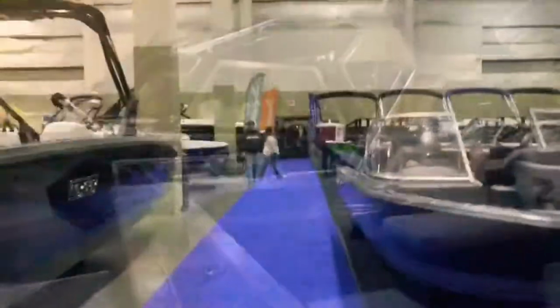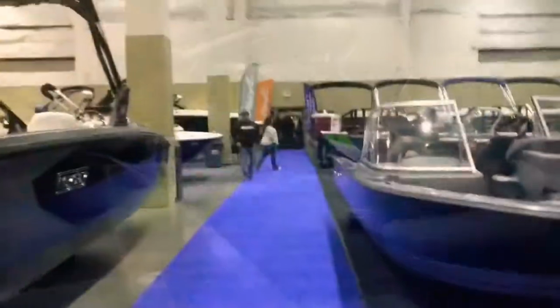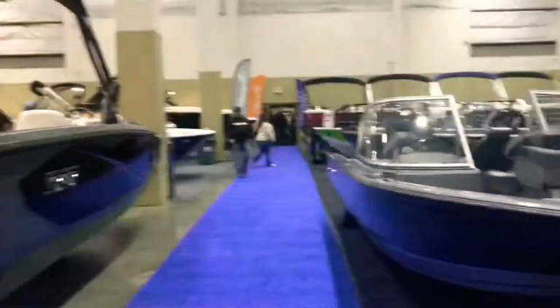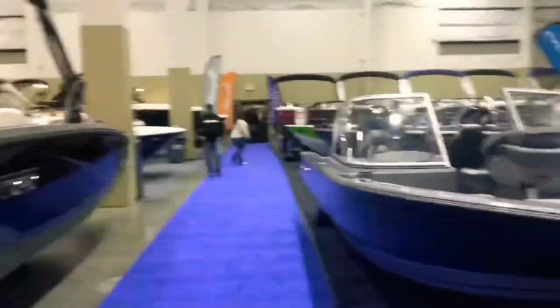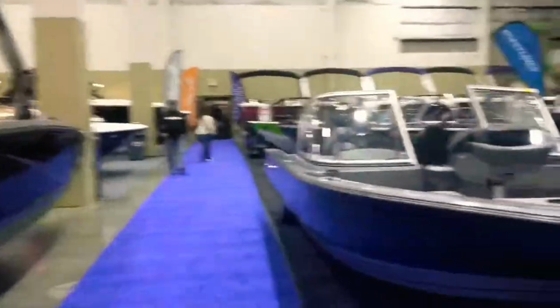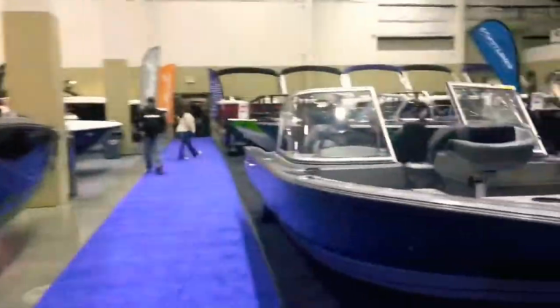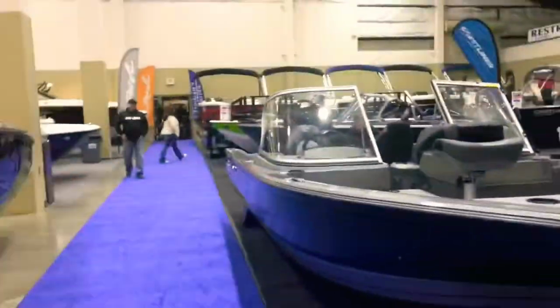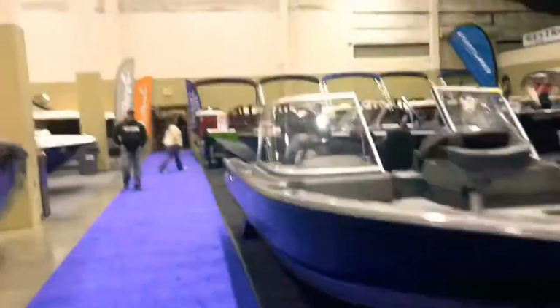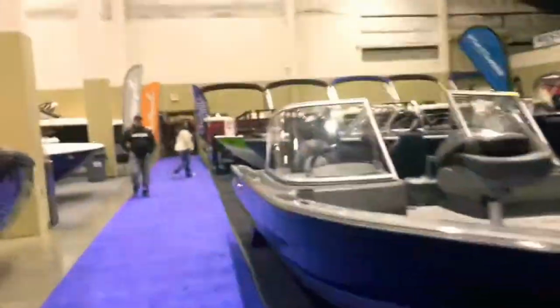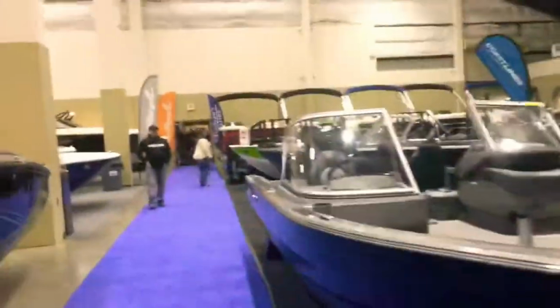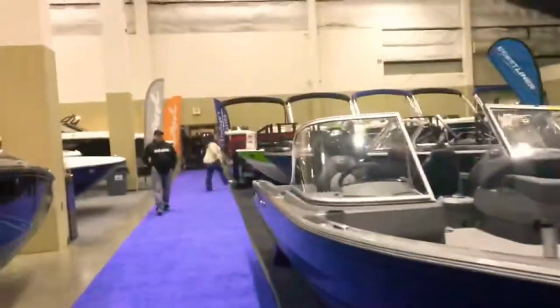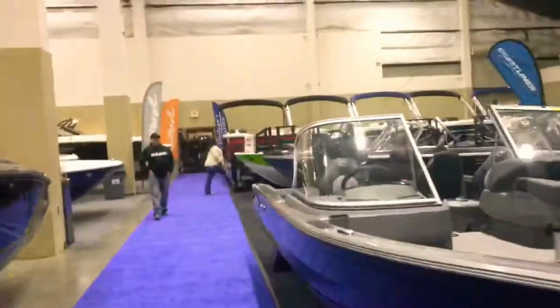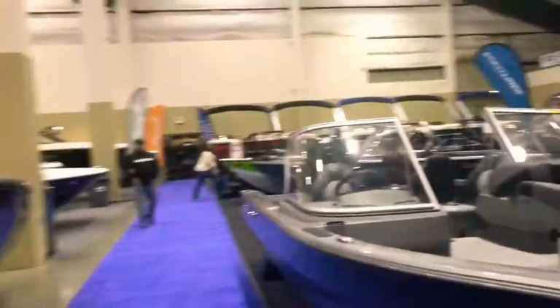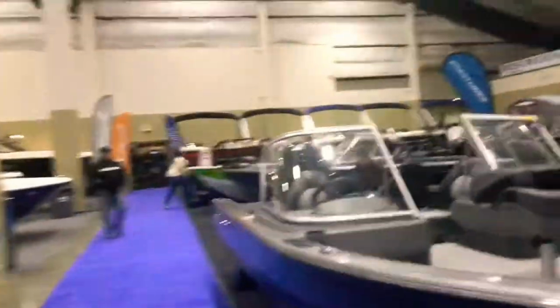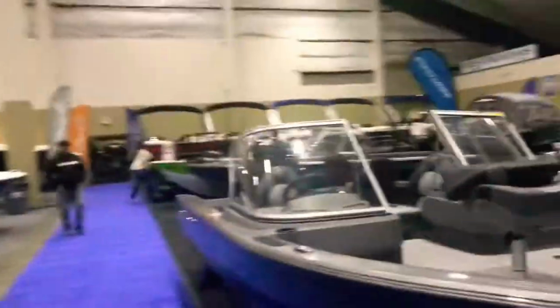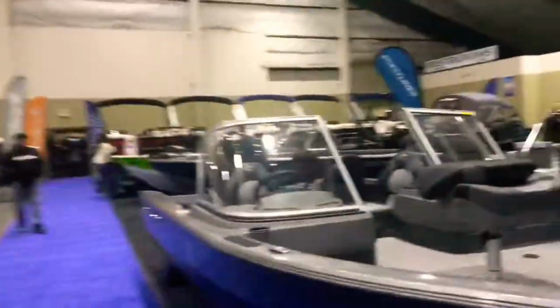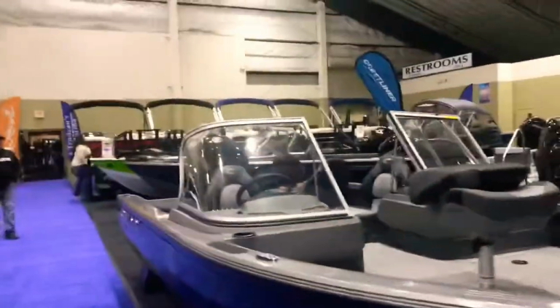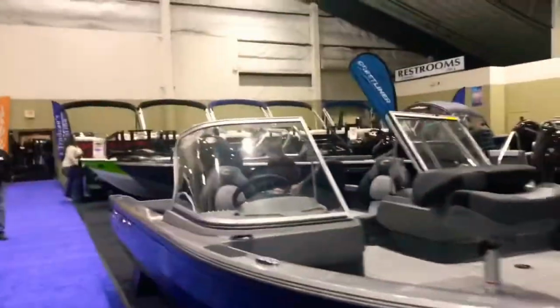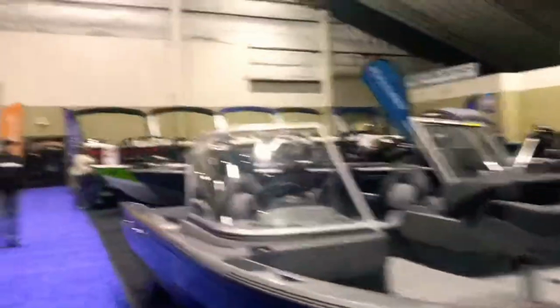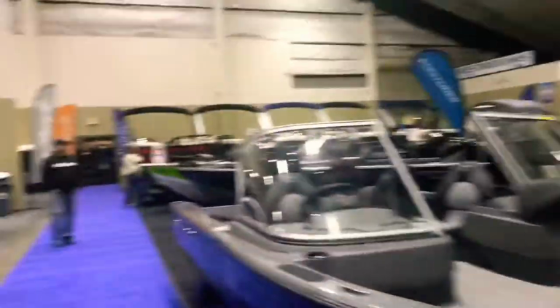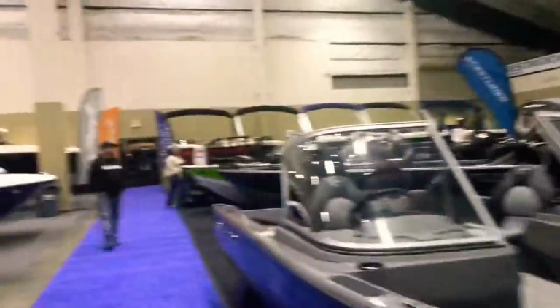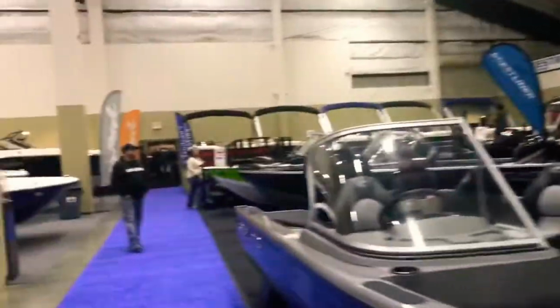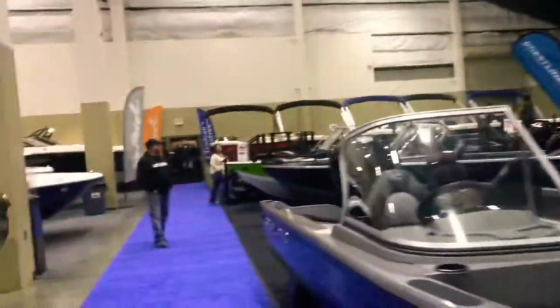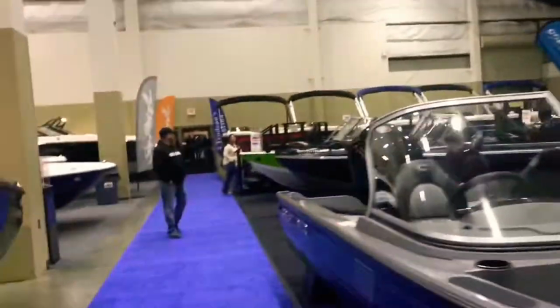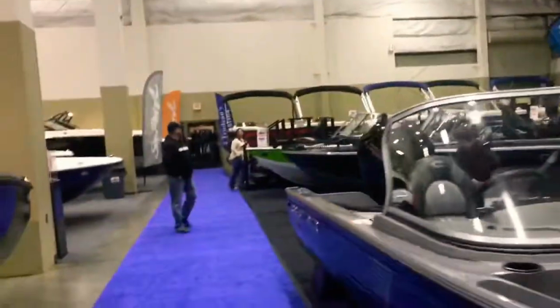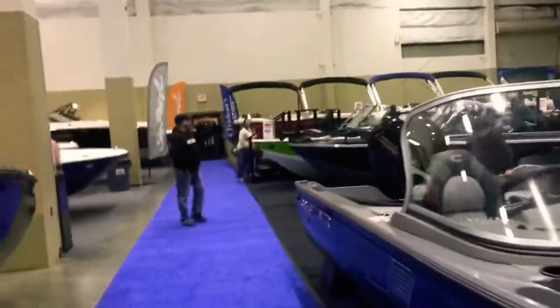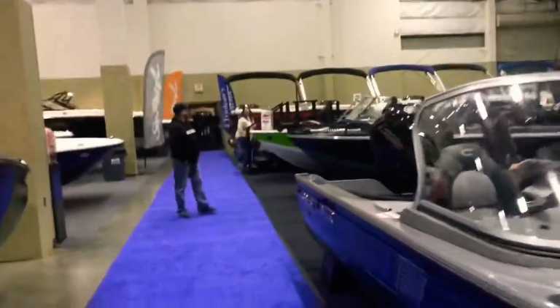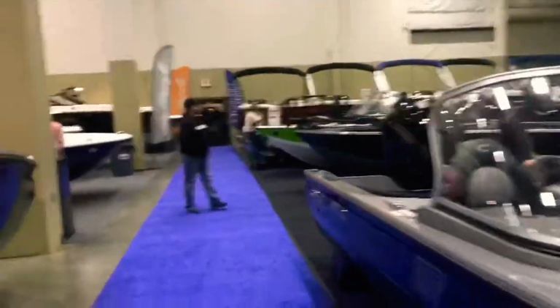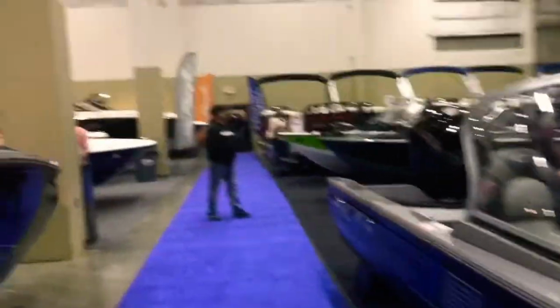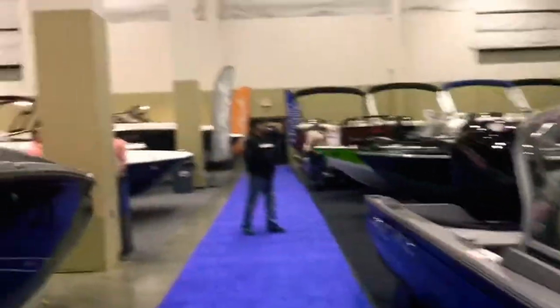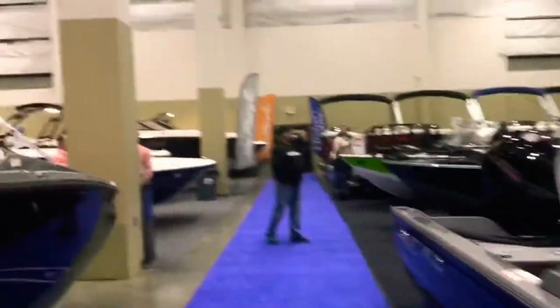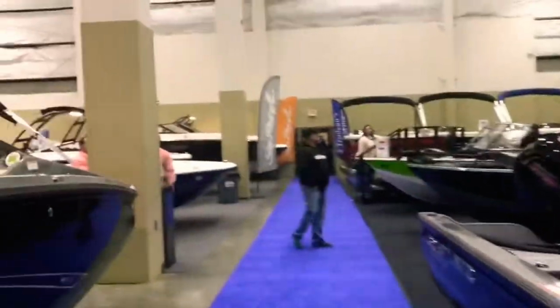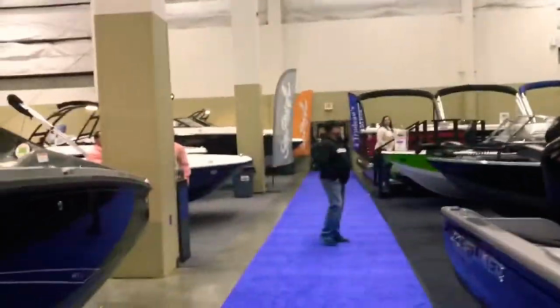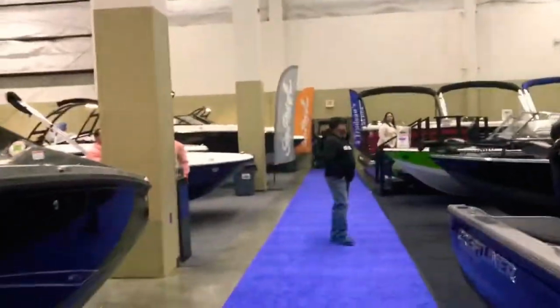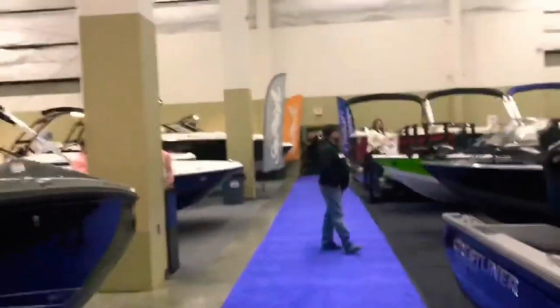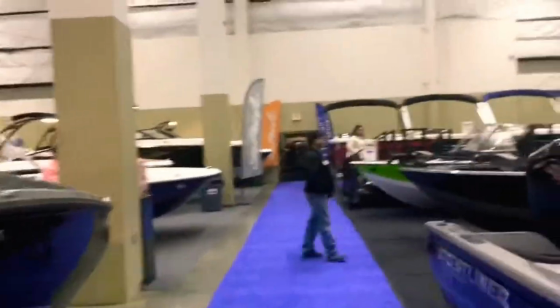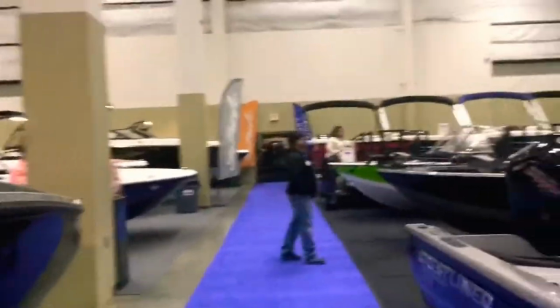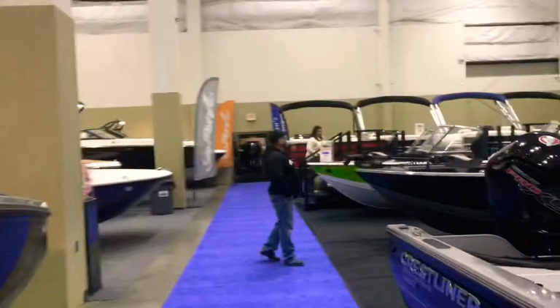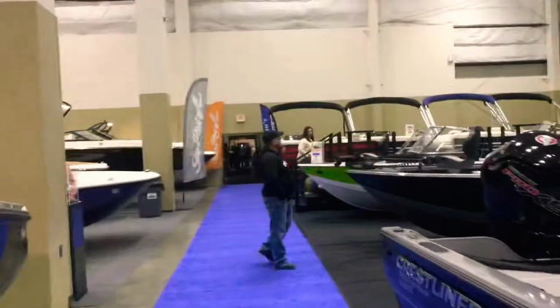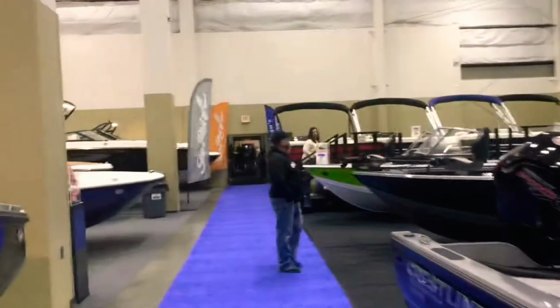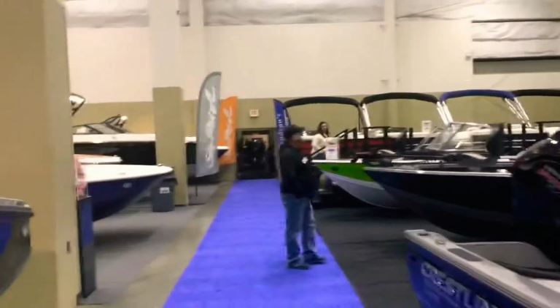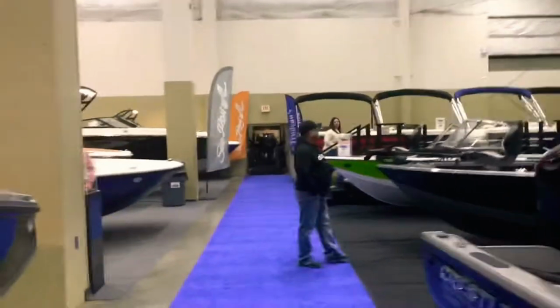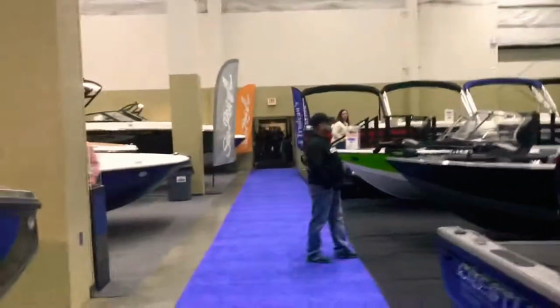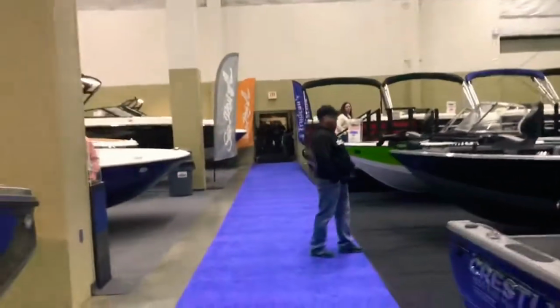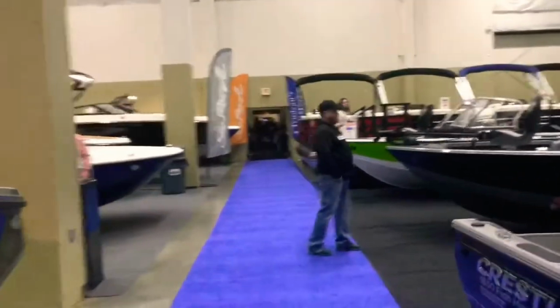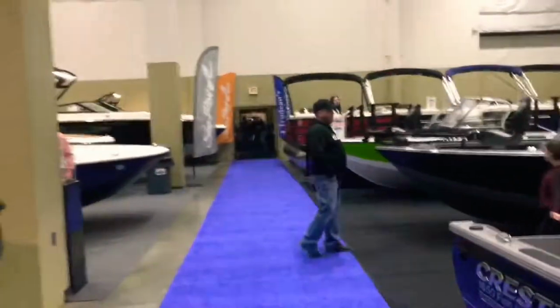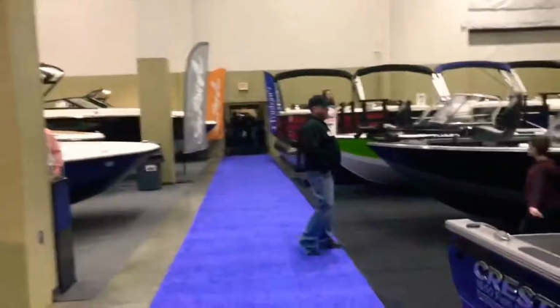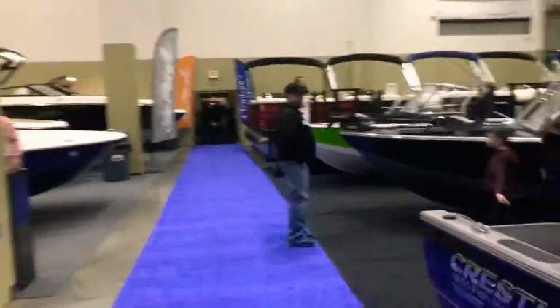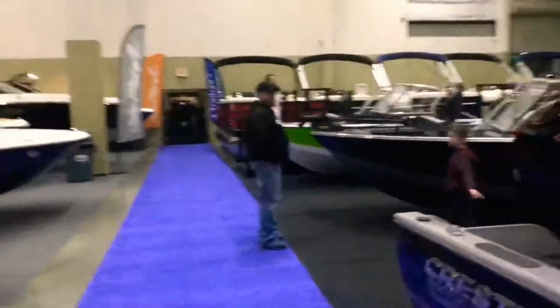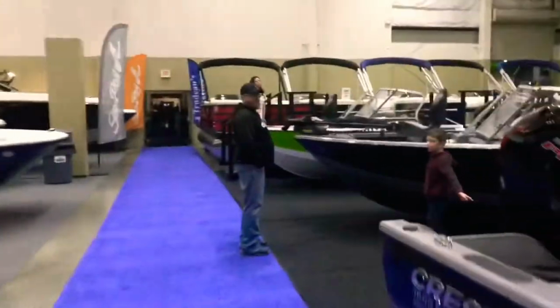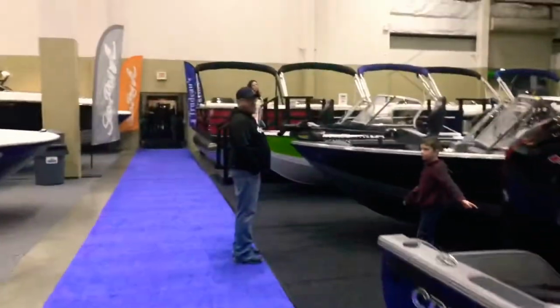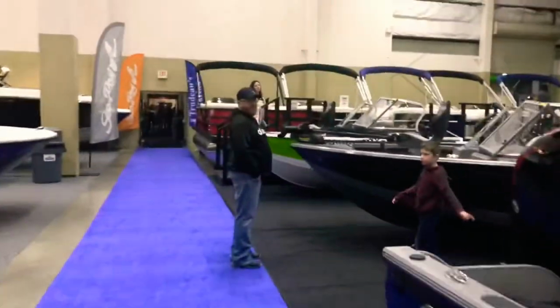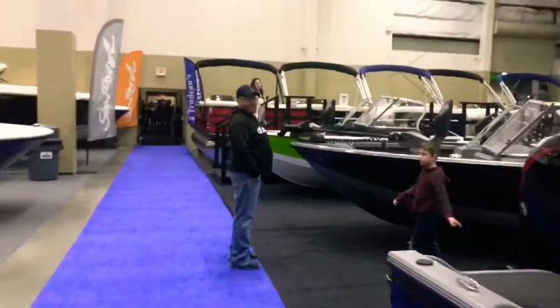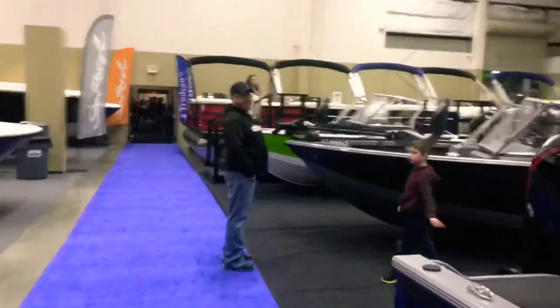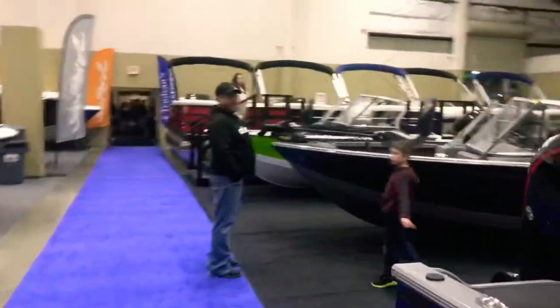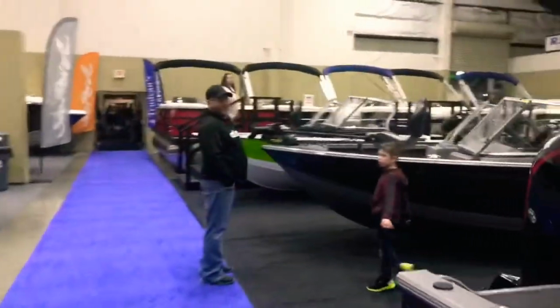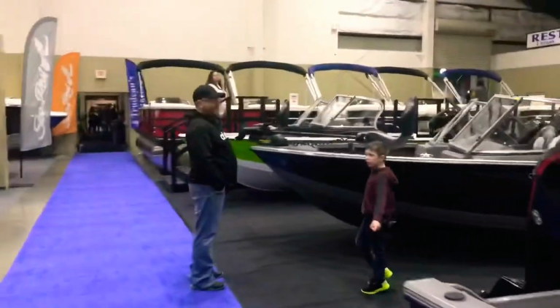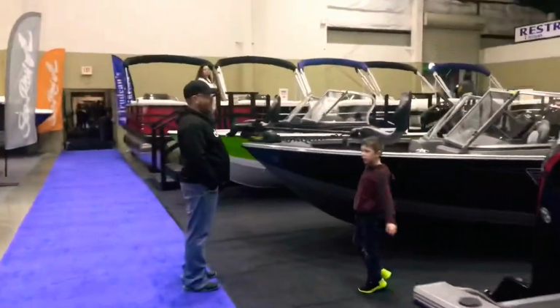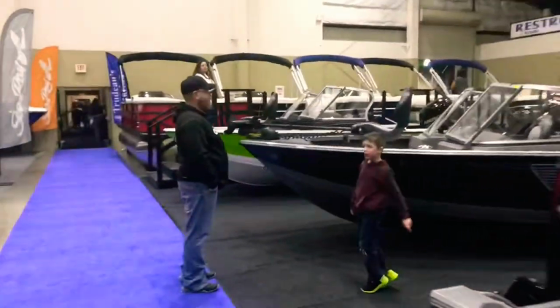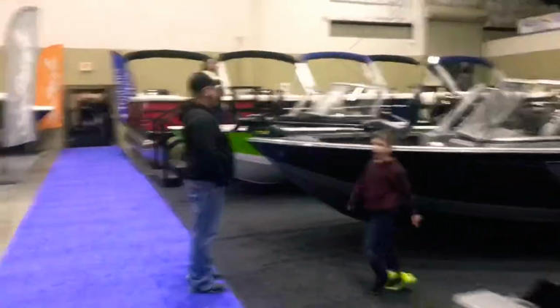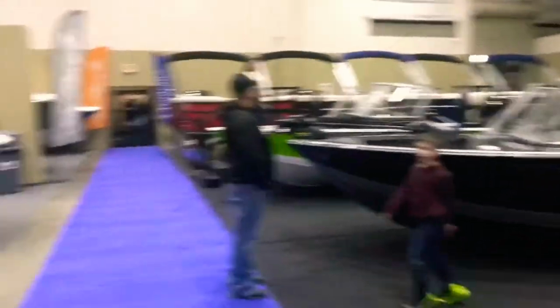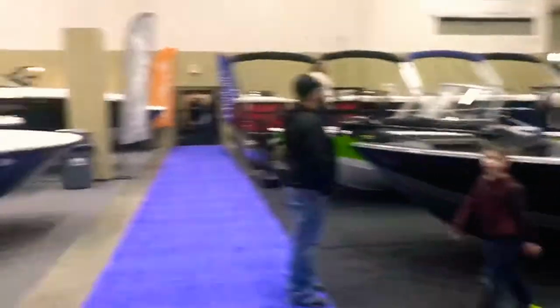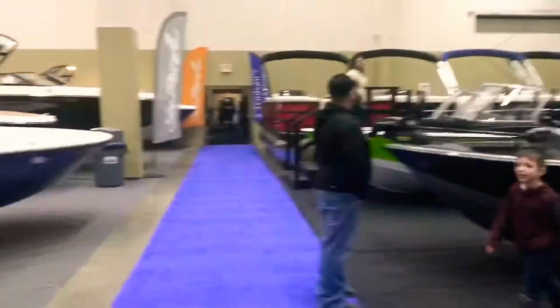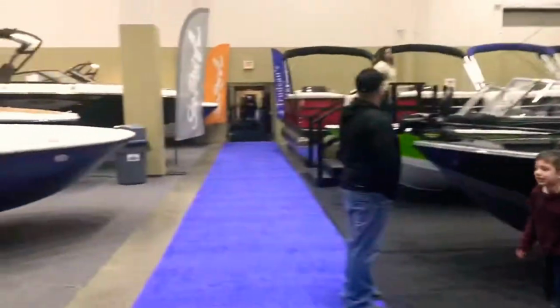There's quite a few more boats to look at, but we're going to go ahead and call it a day. I hope you enjoy this video. If you like this video, please give it a like. You have a good day.